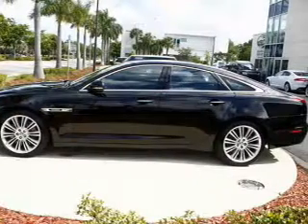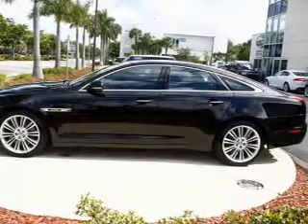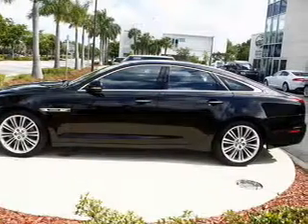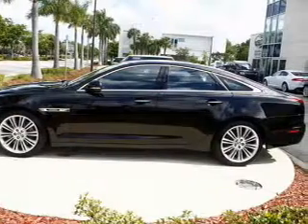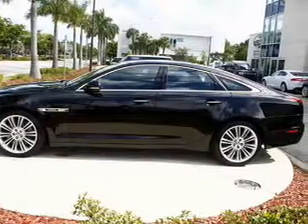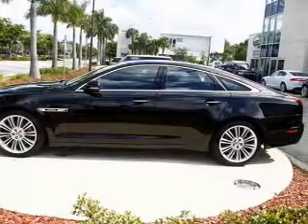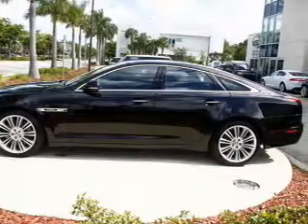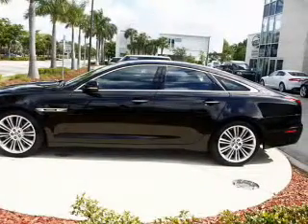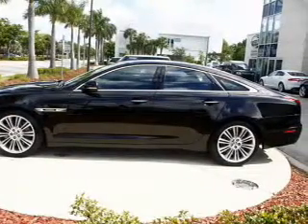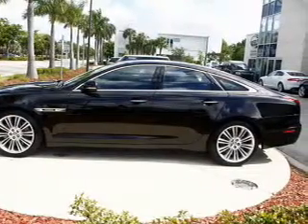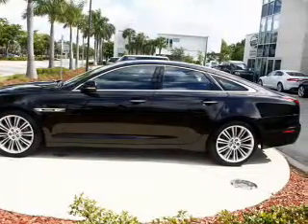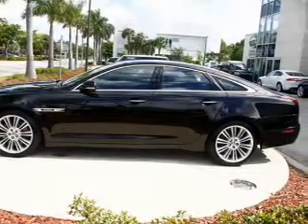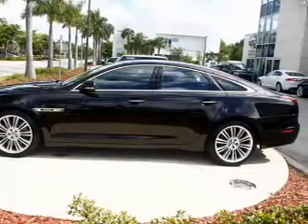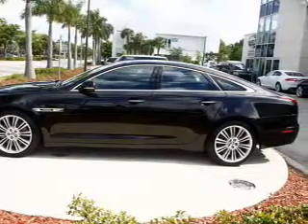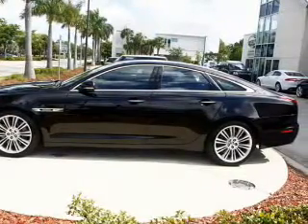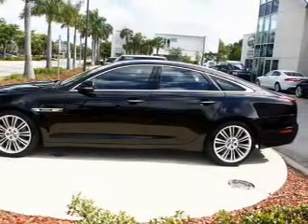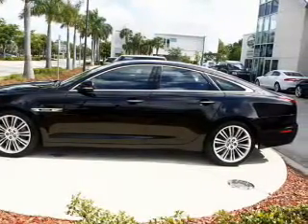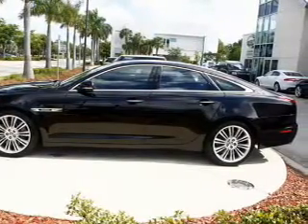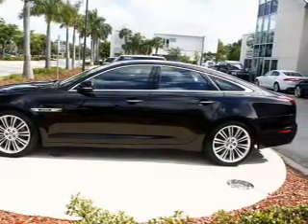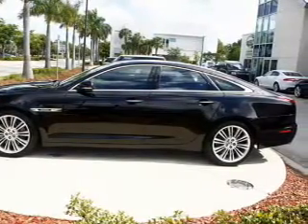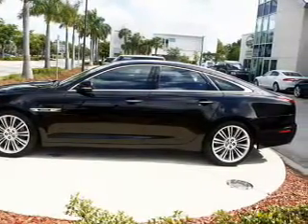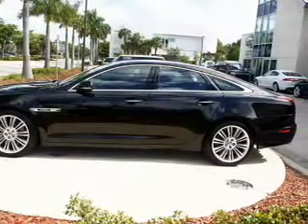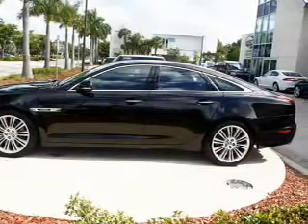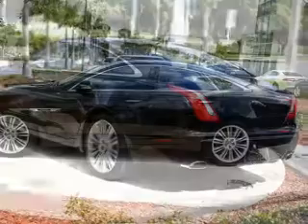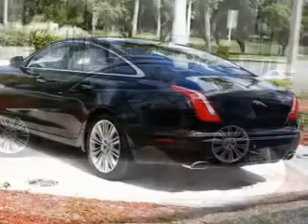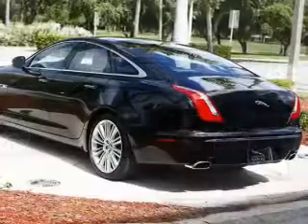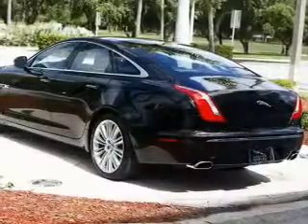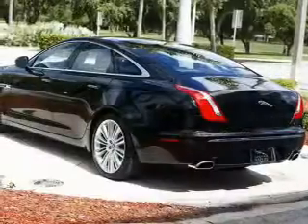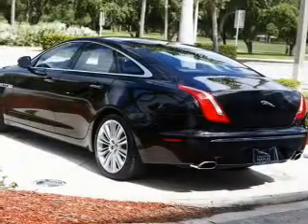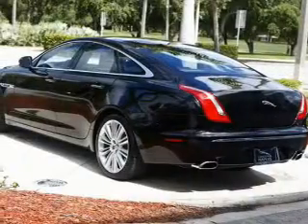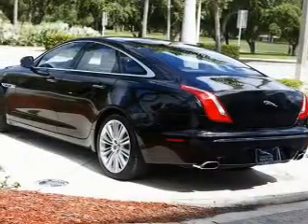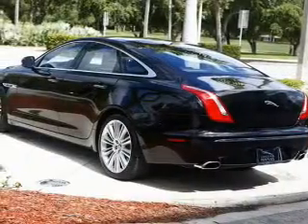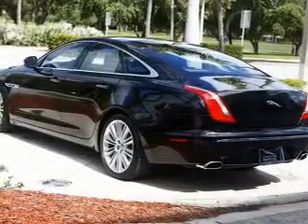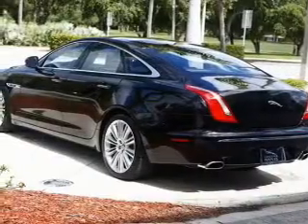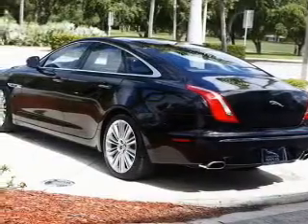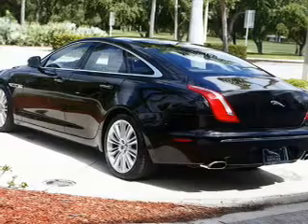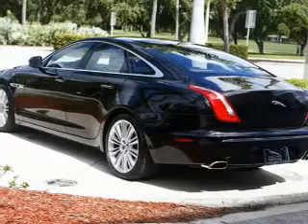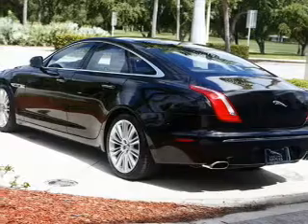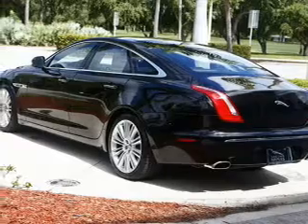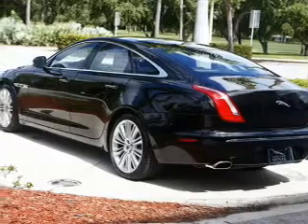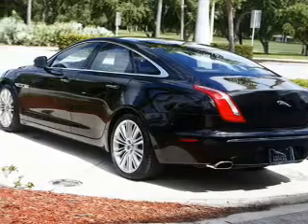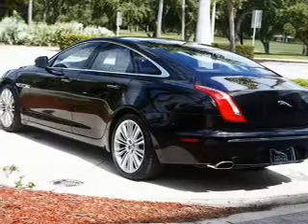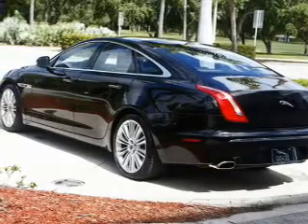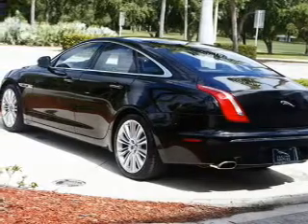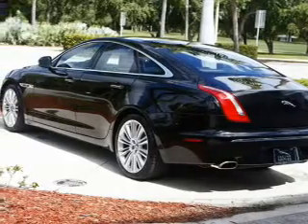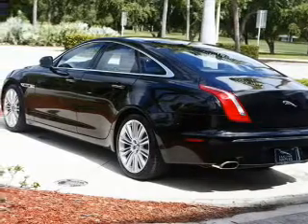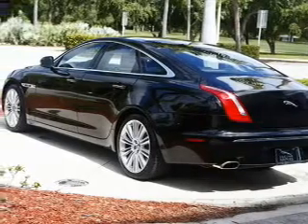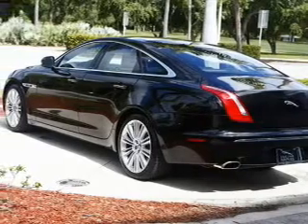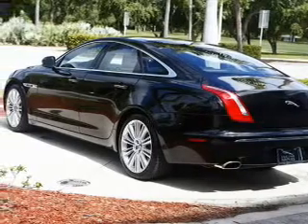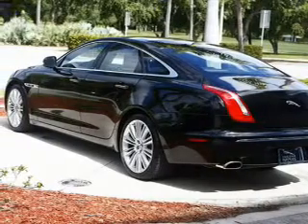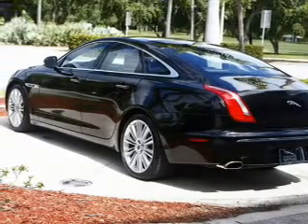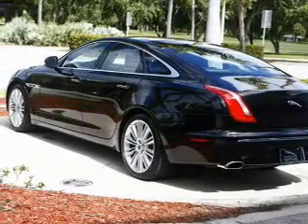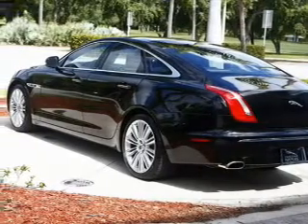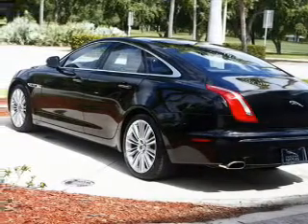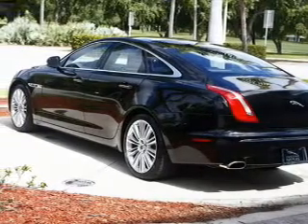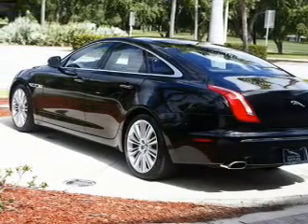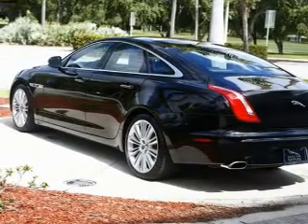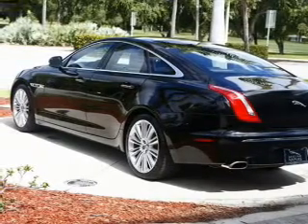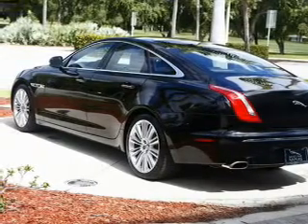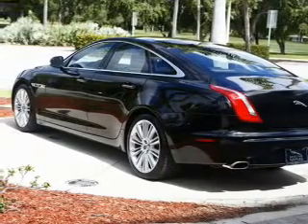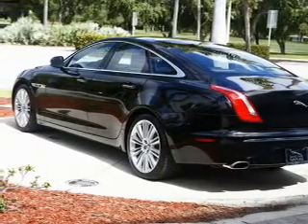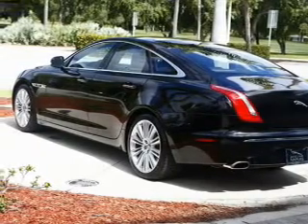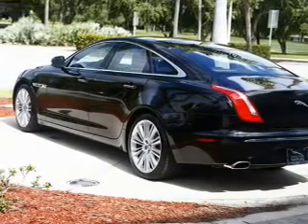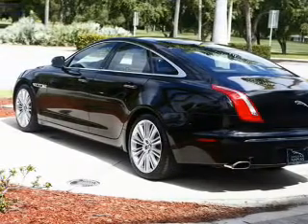With a powerful 8-cylinder engine, the powertrain includes rear-wheel drive, driven by a 6-speed automatic transmission.